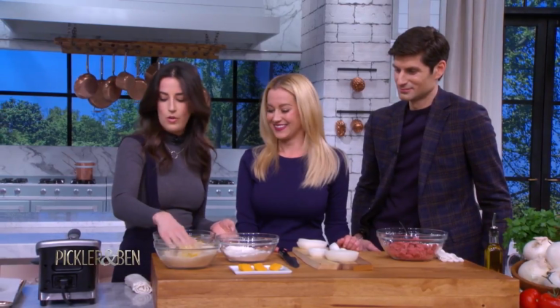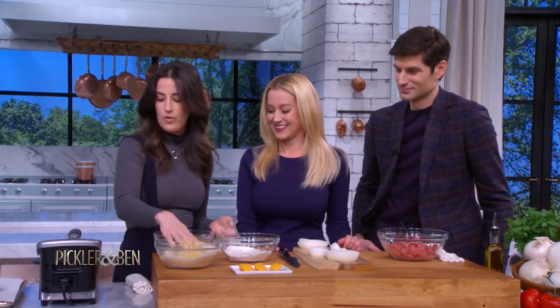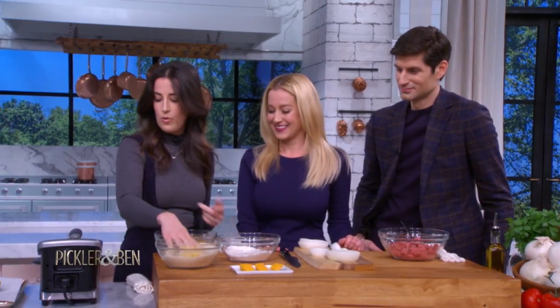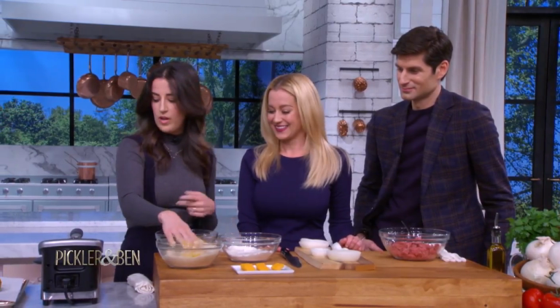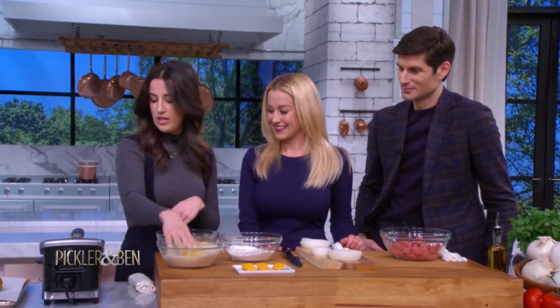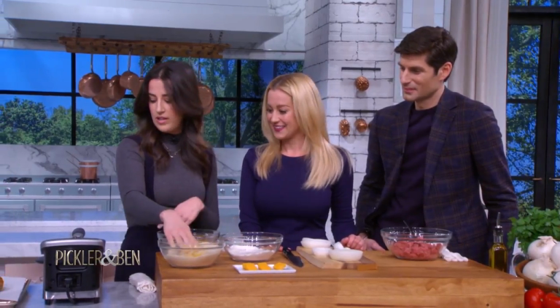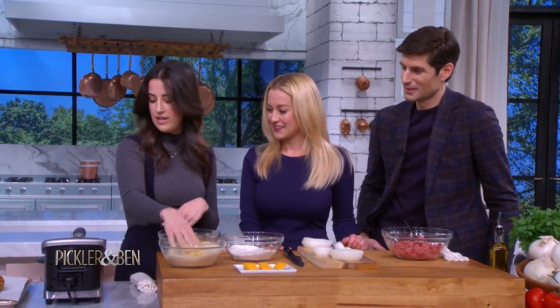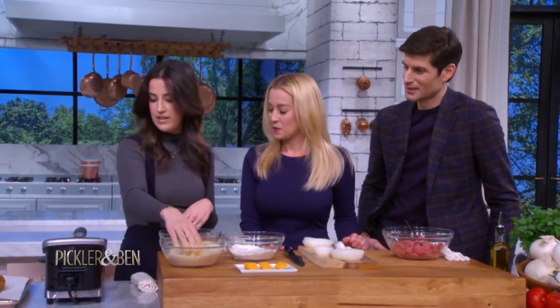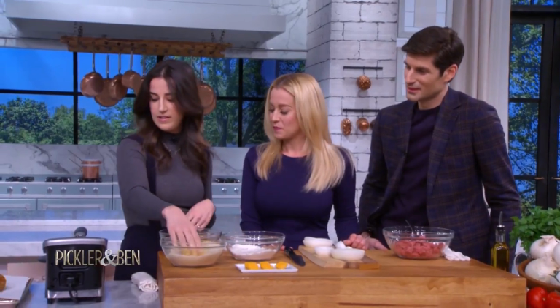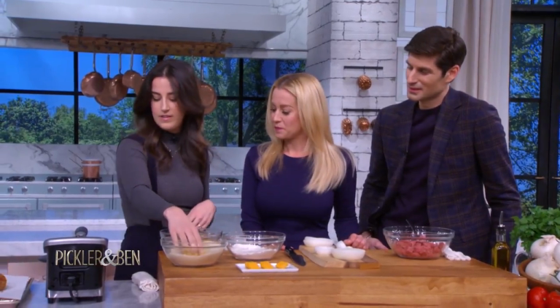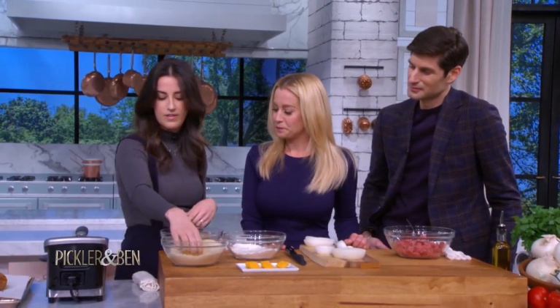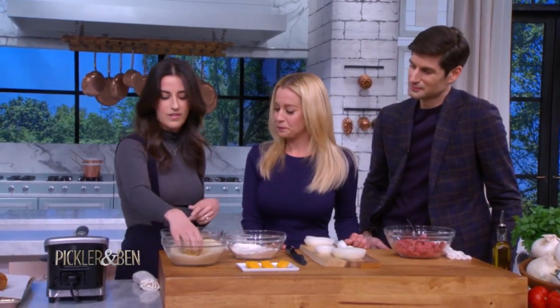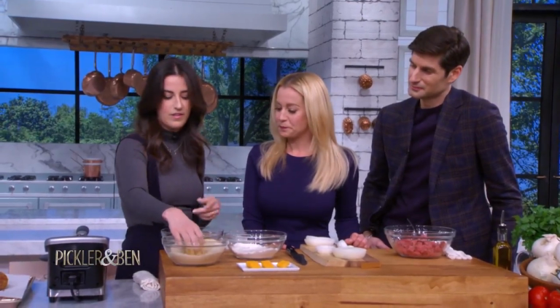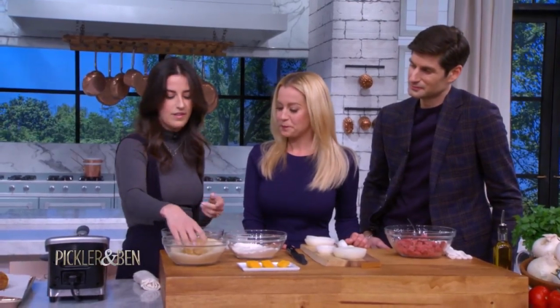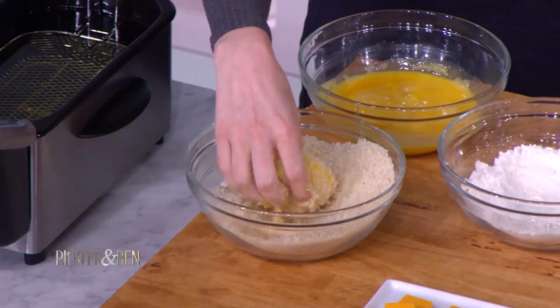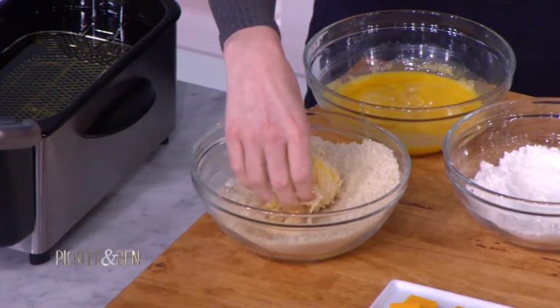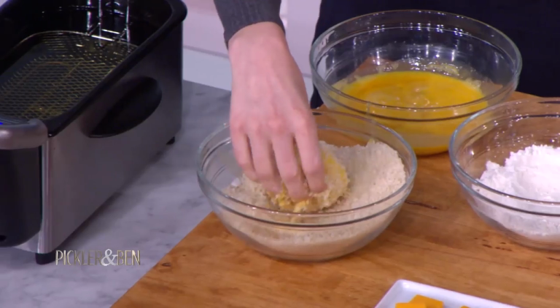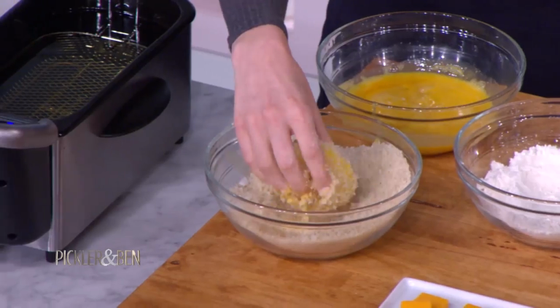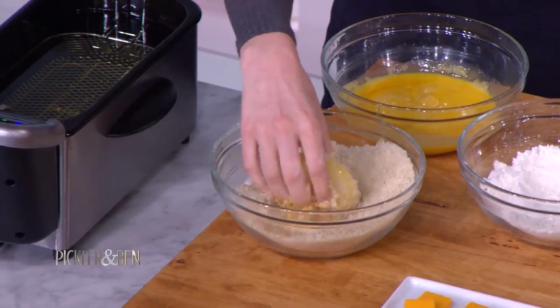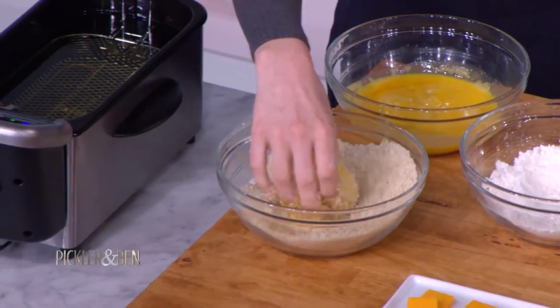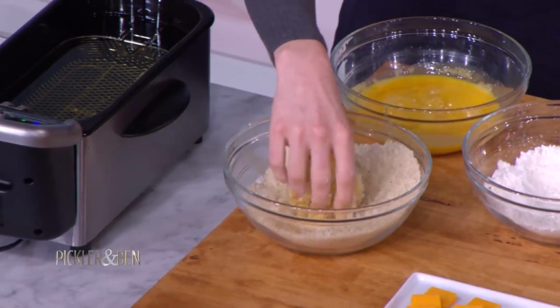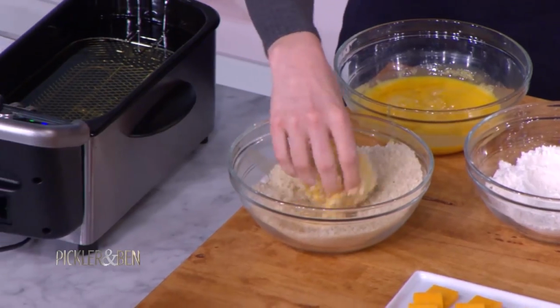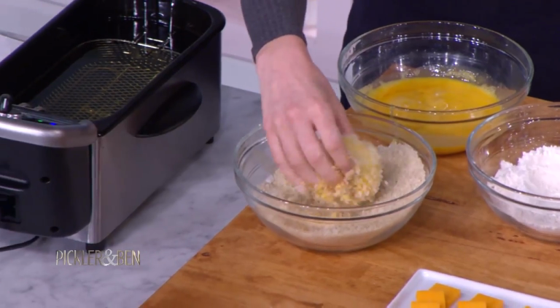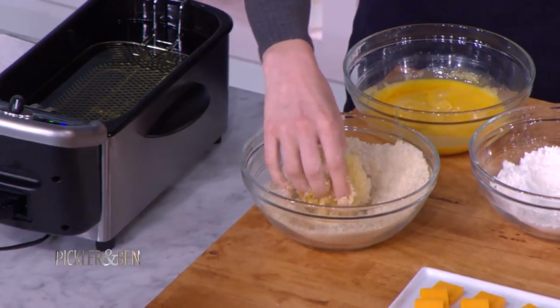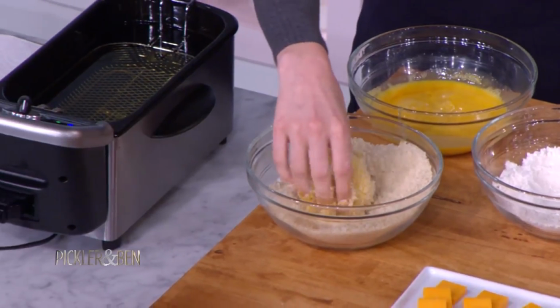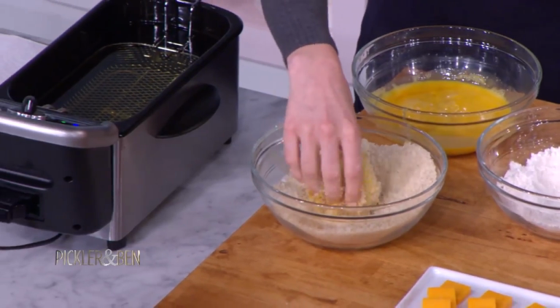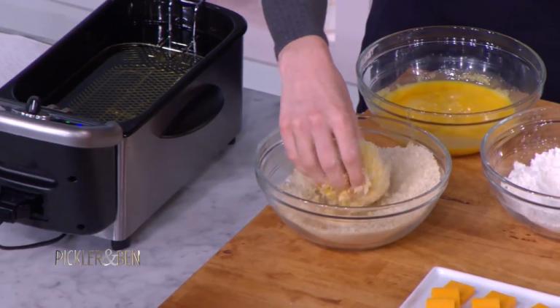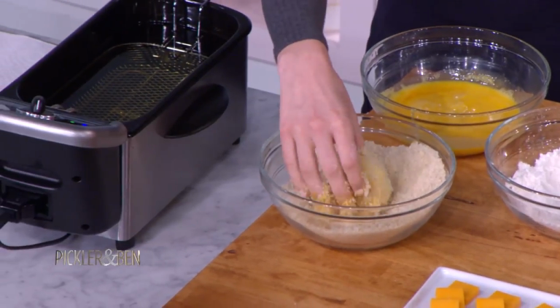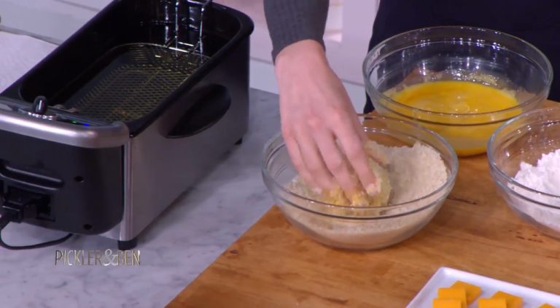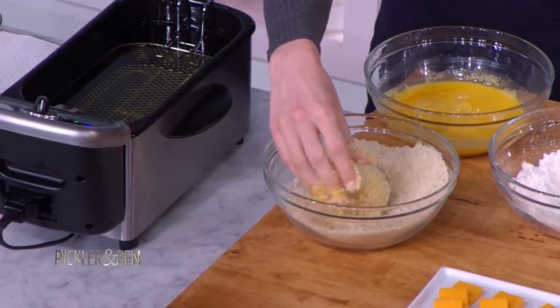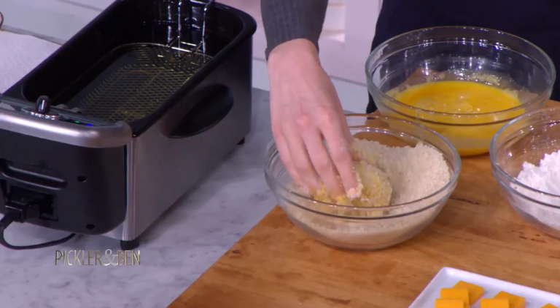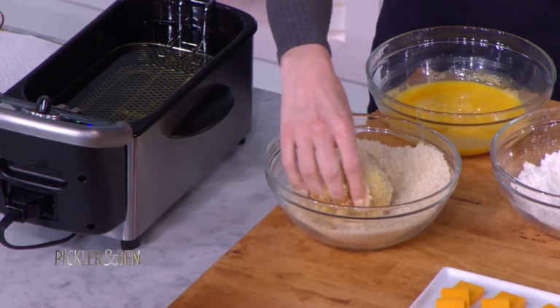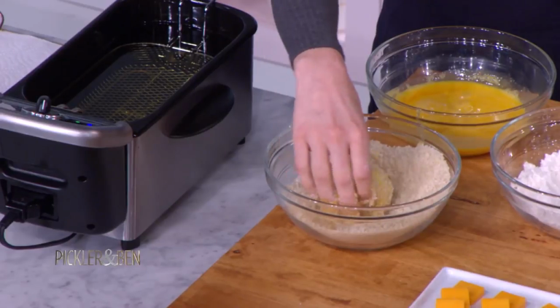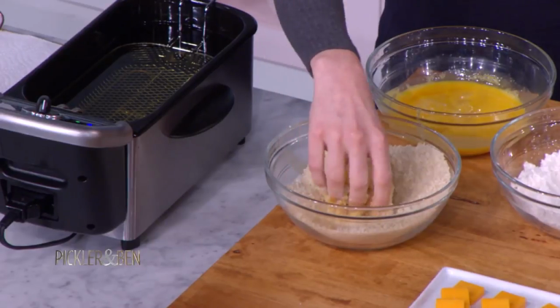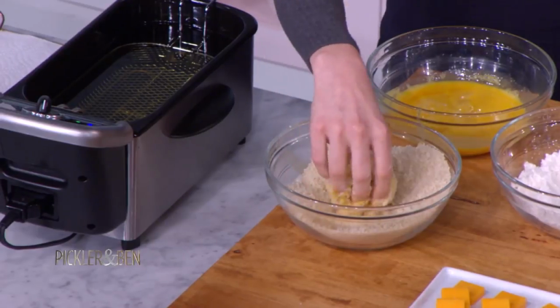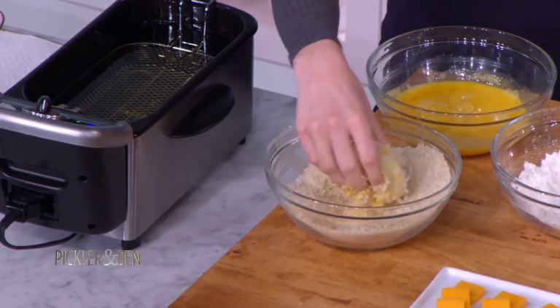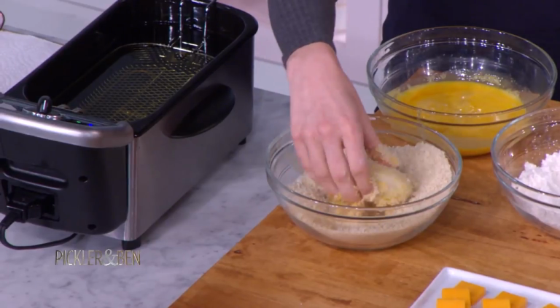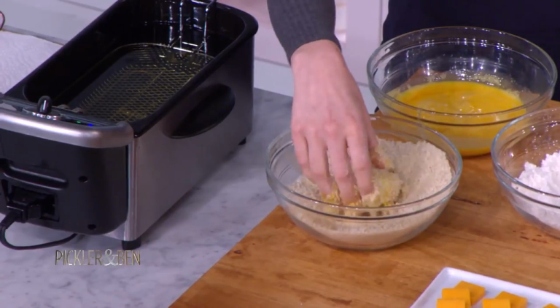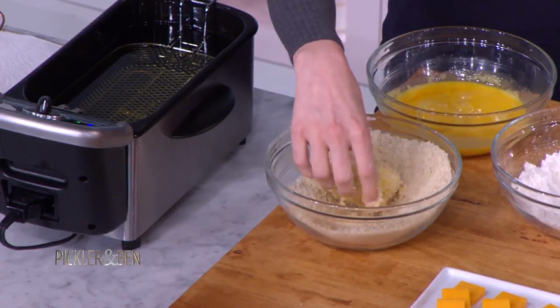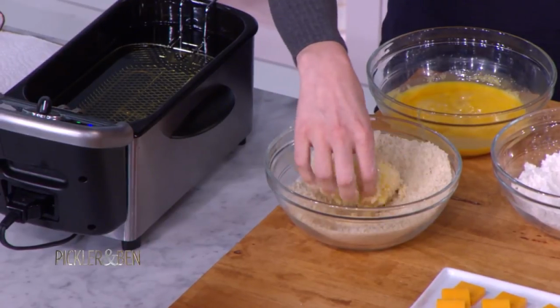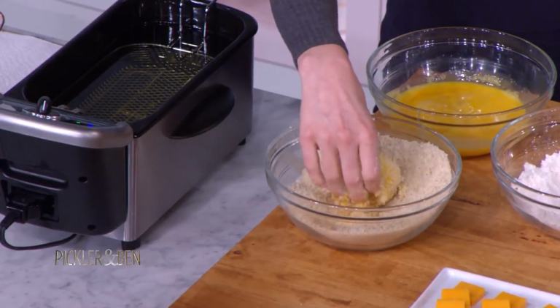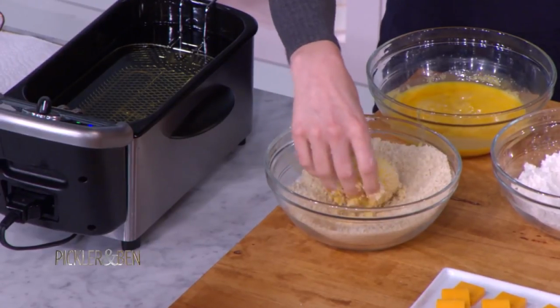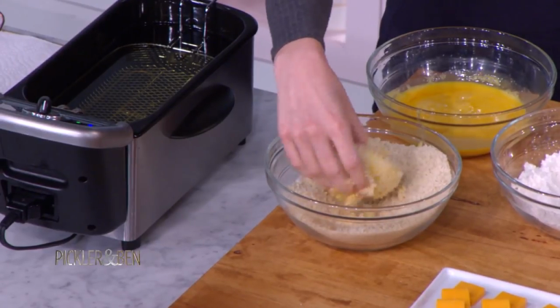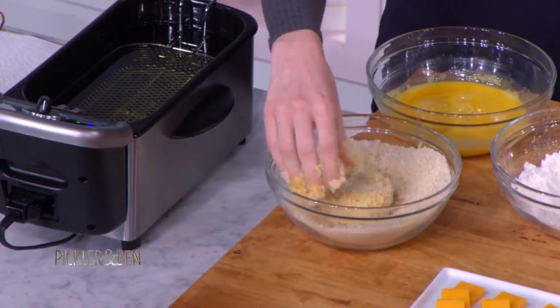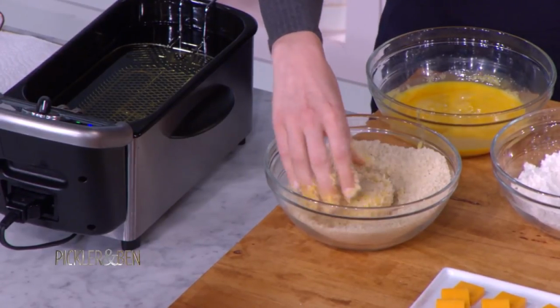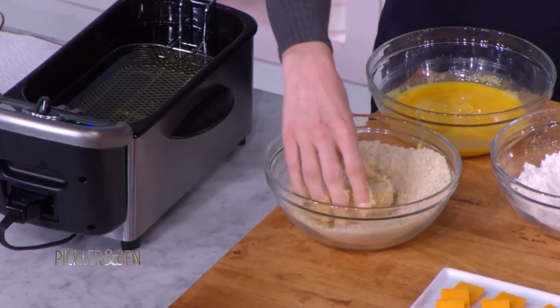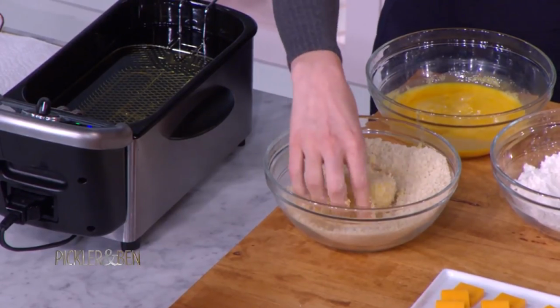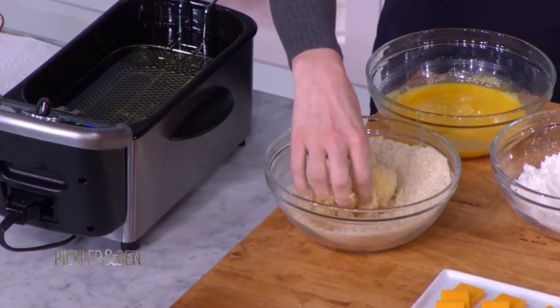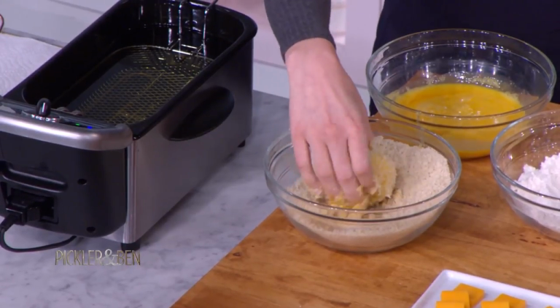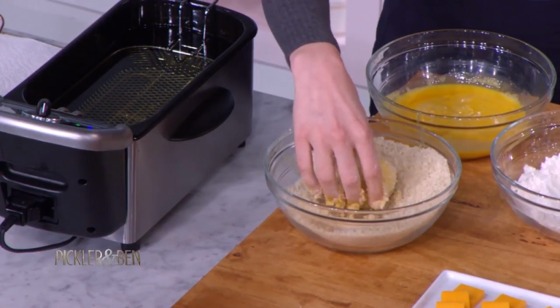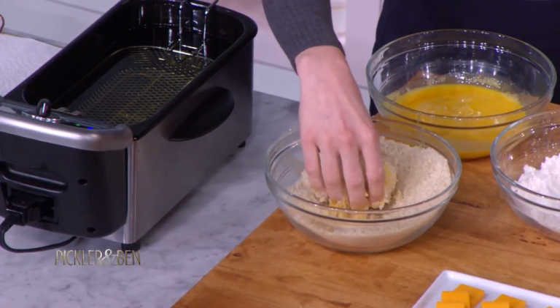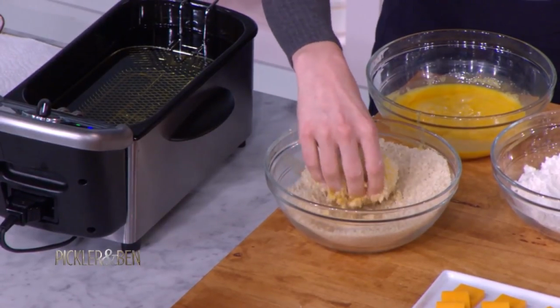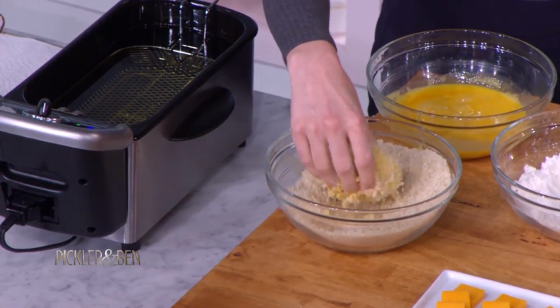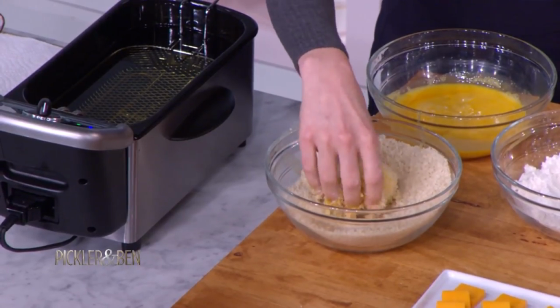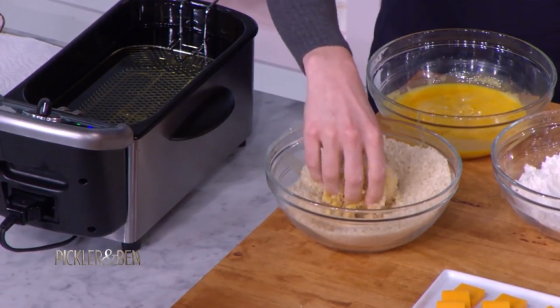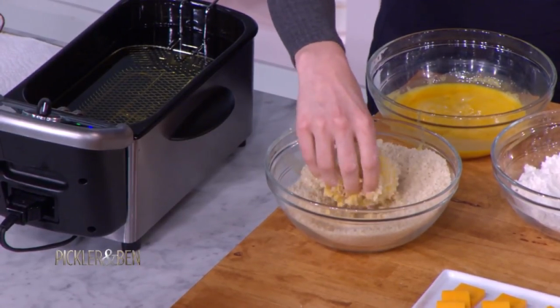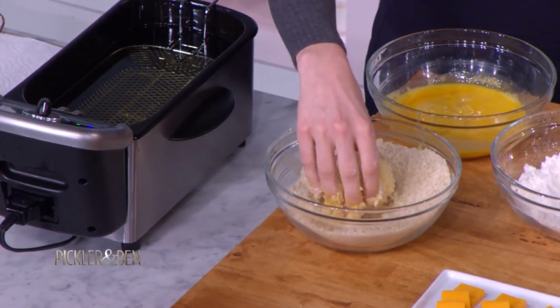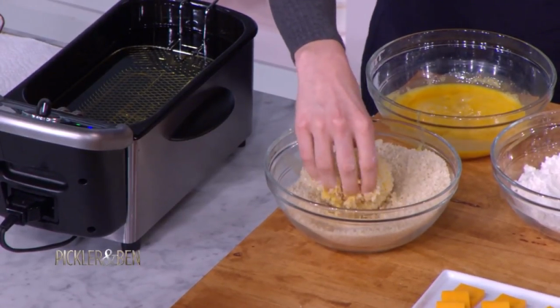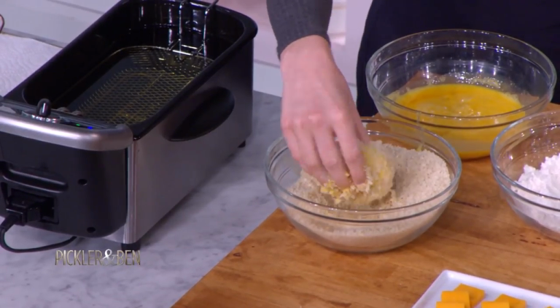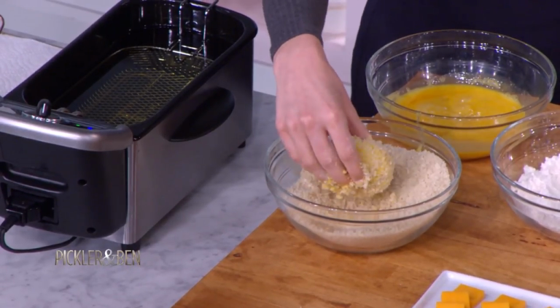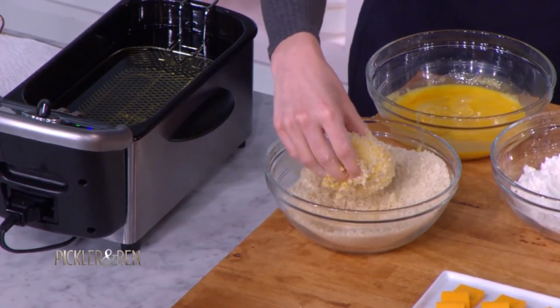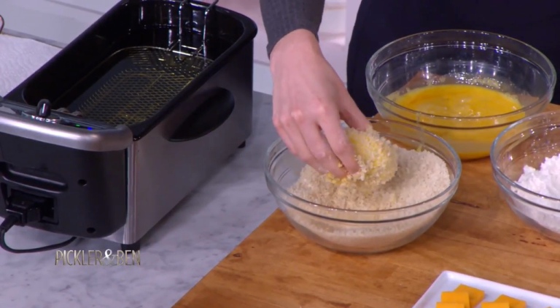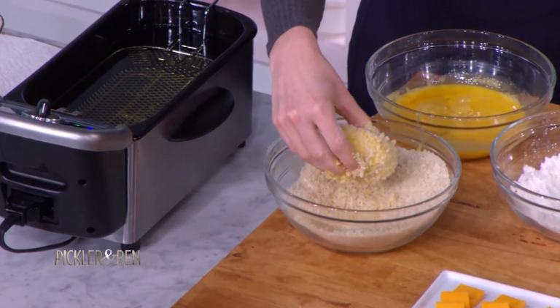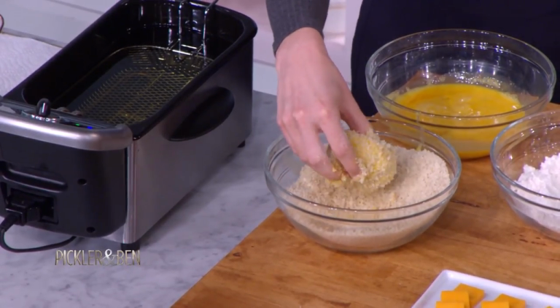The oil is — since this is a larger one — we might do a little bit lower, like 325 Fahrenheit. But 350 is pretty standard for deep frying.